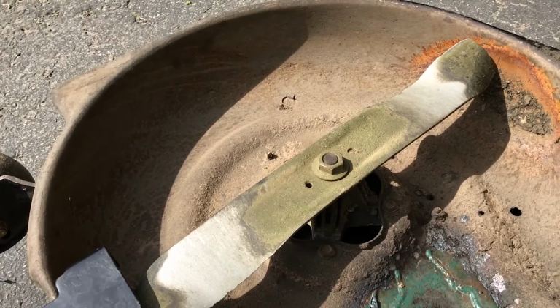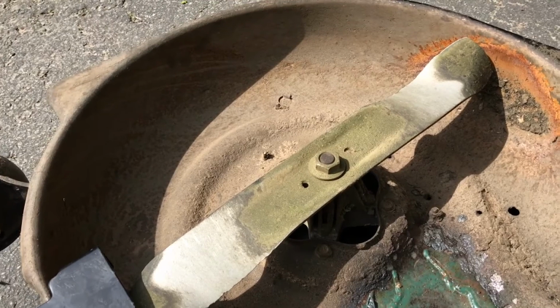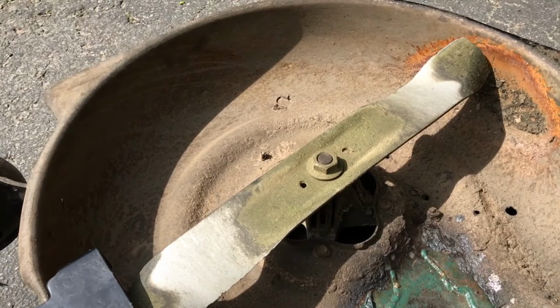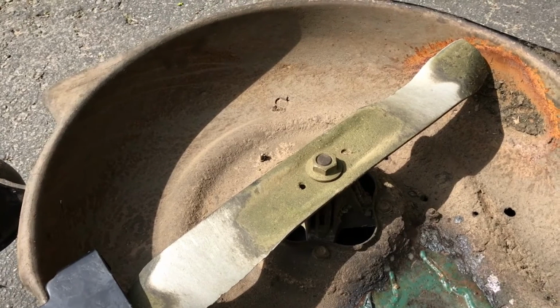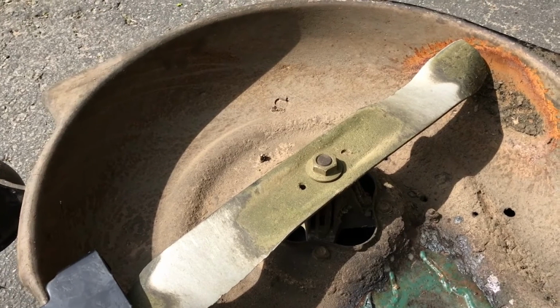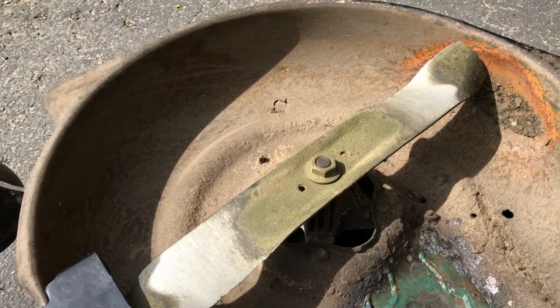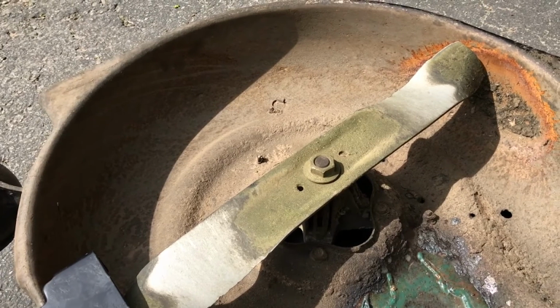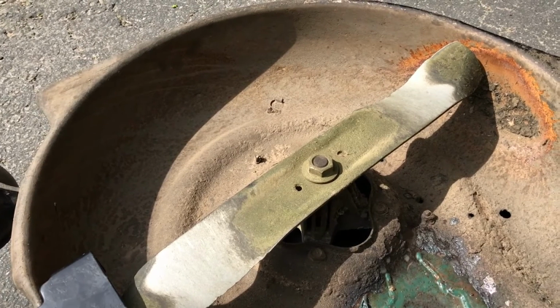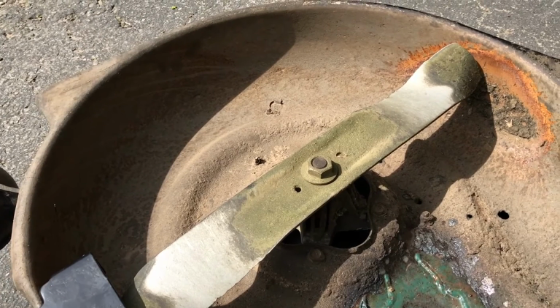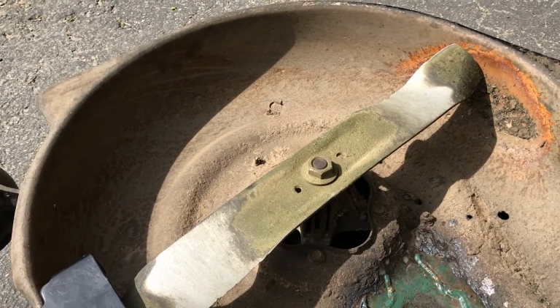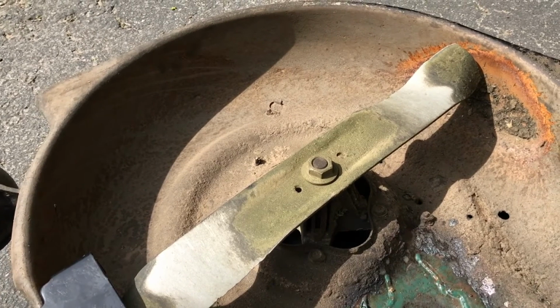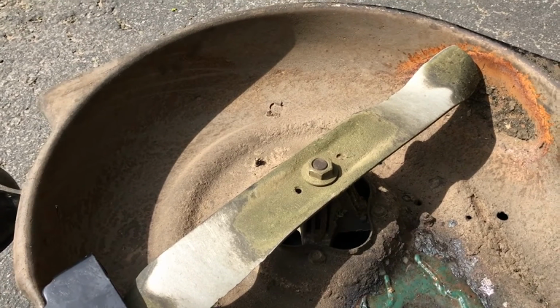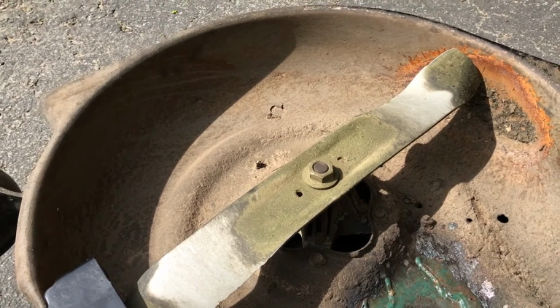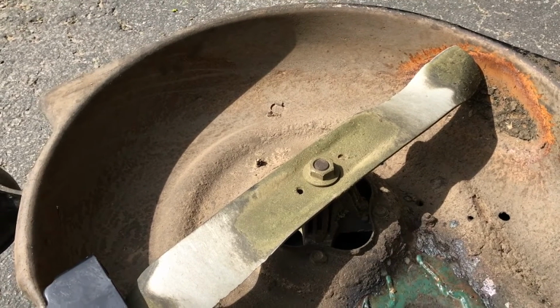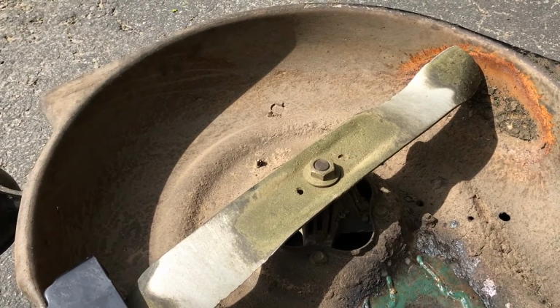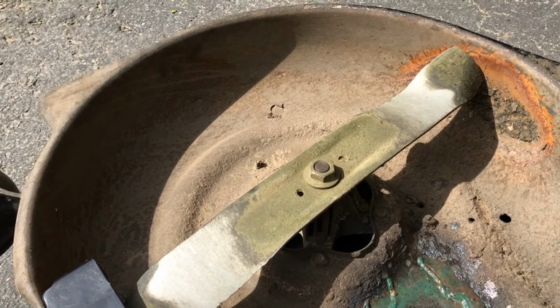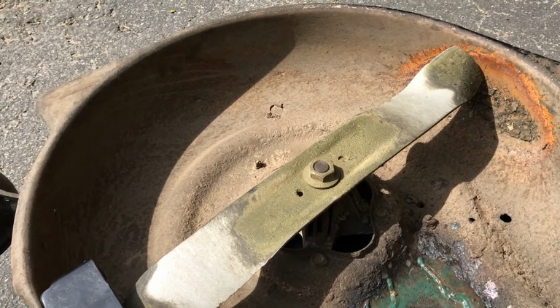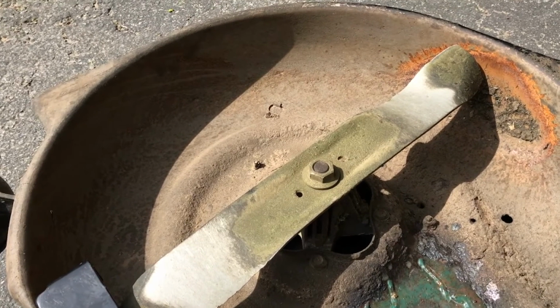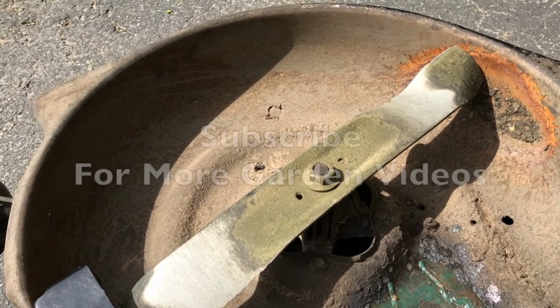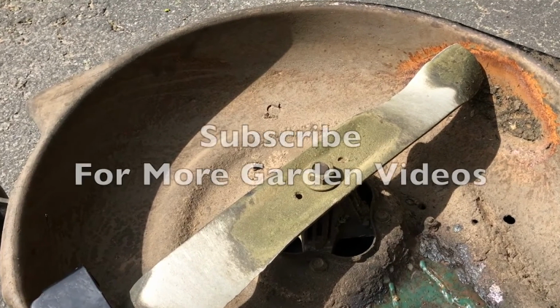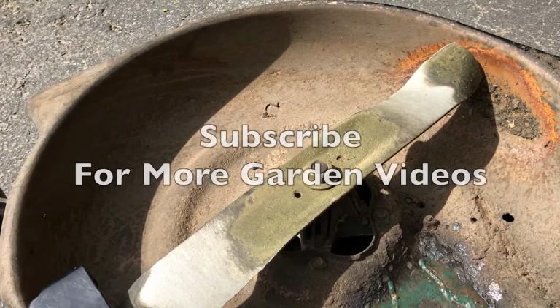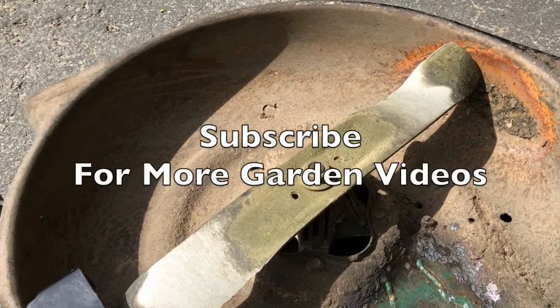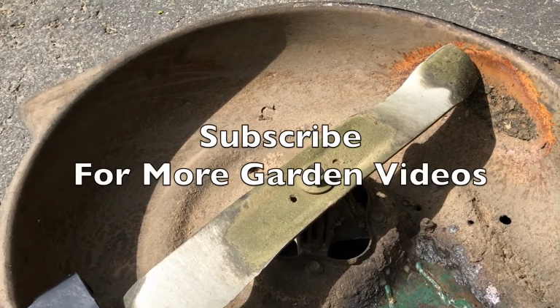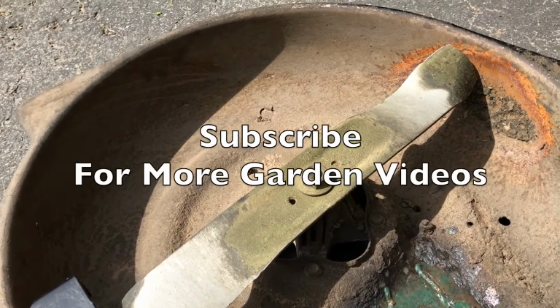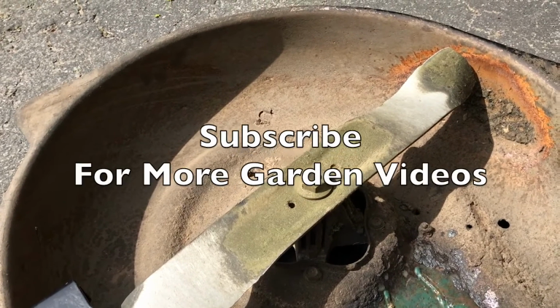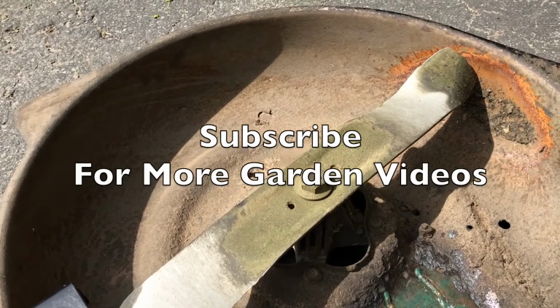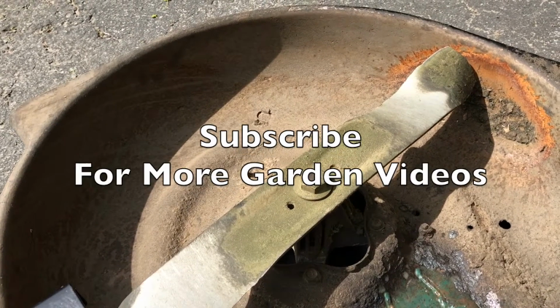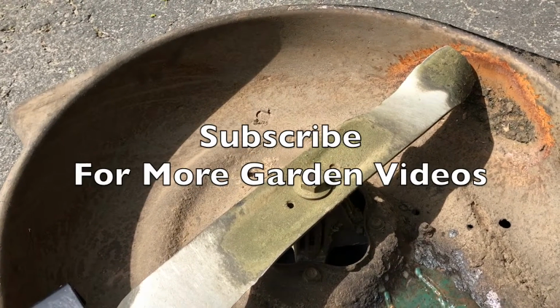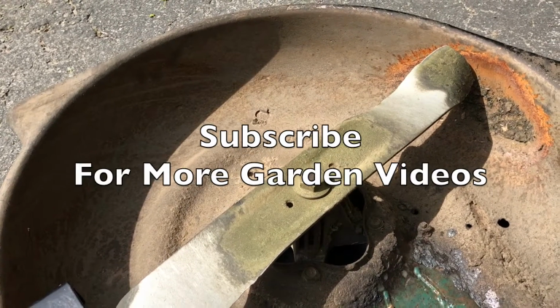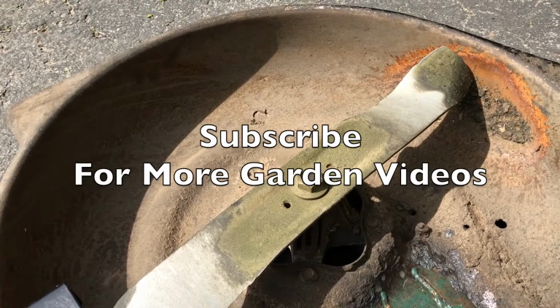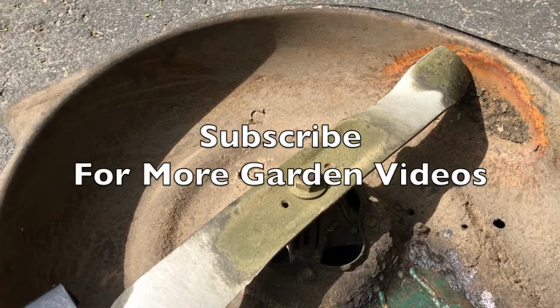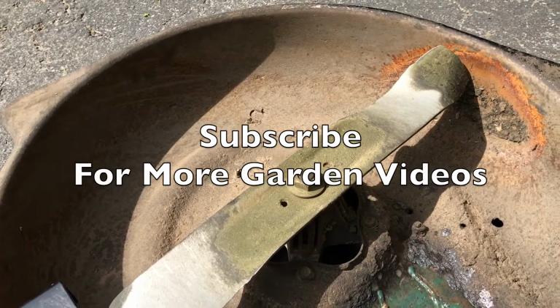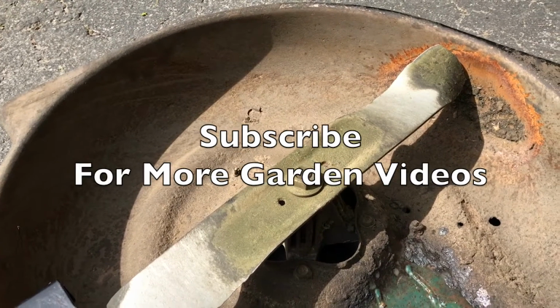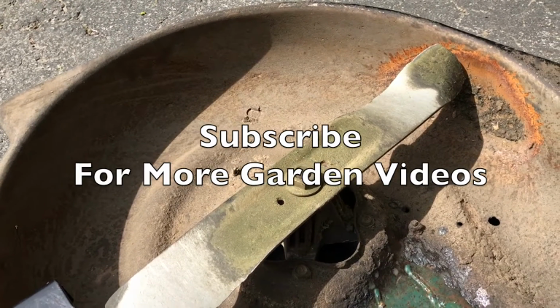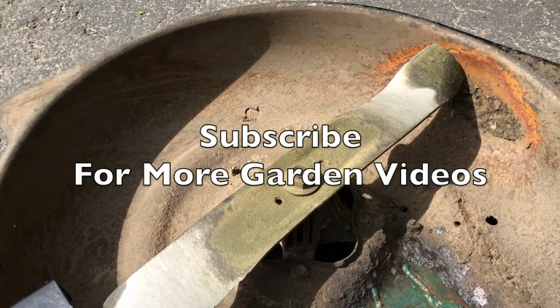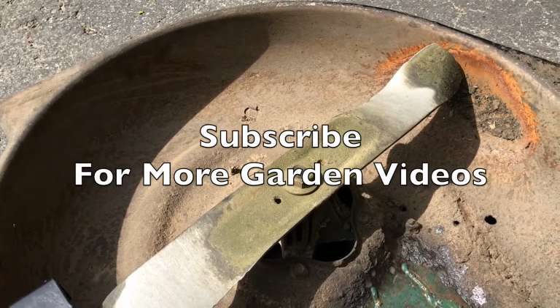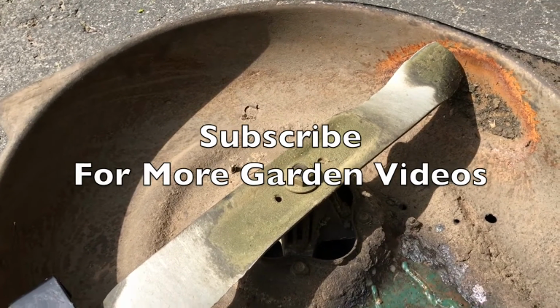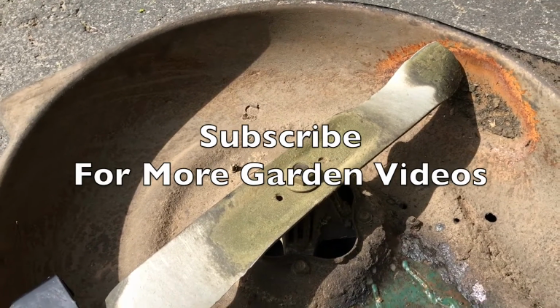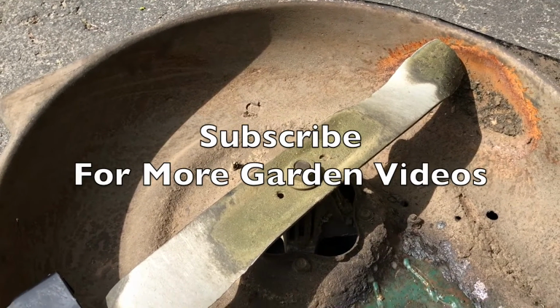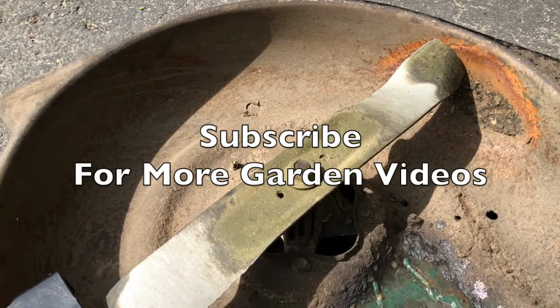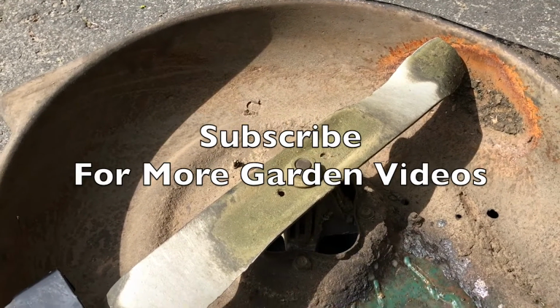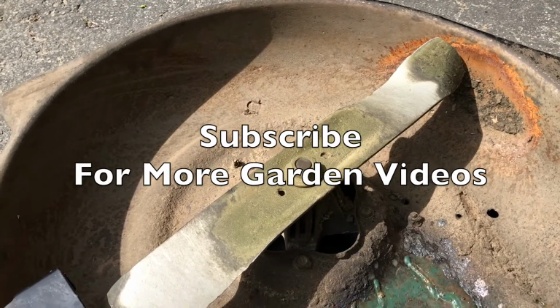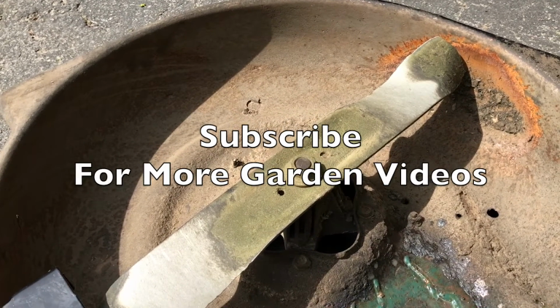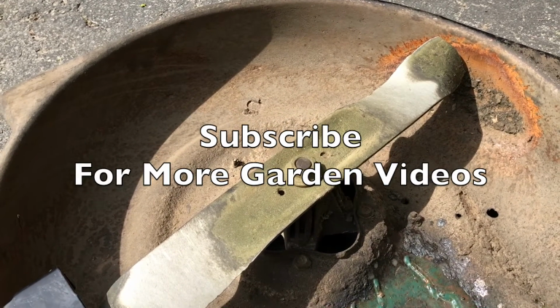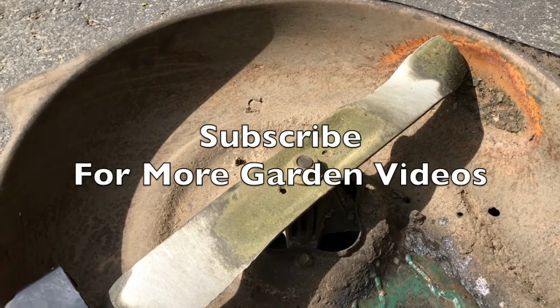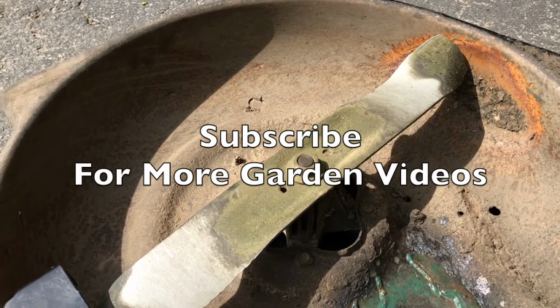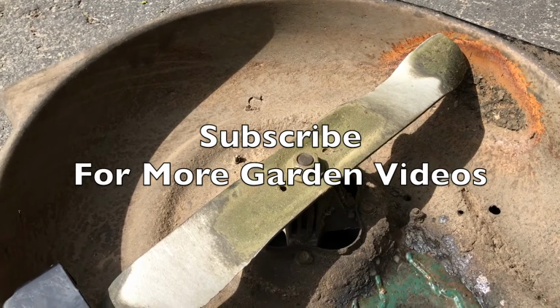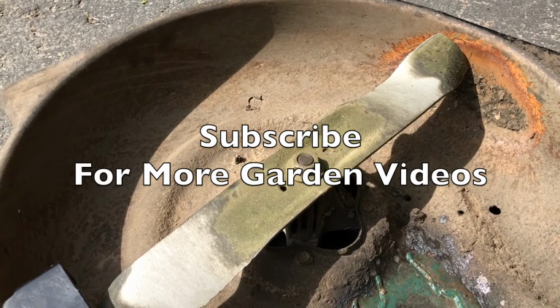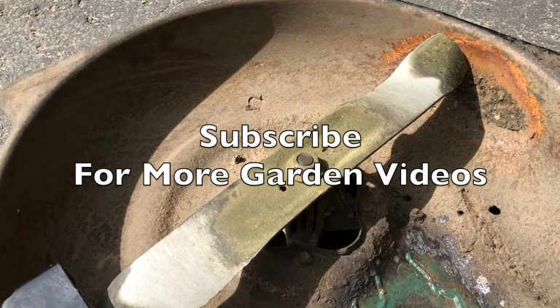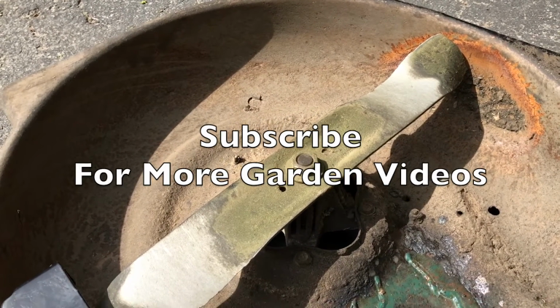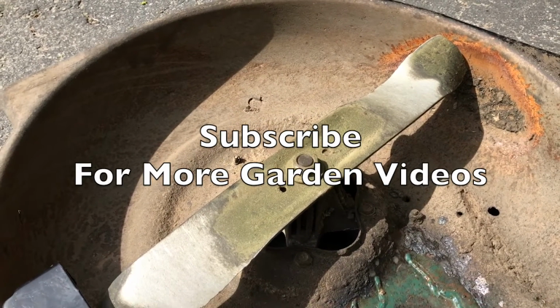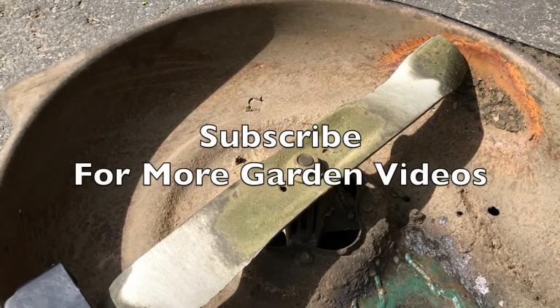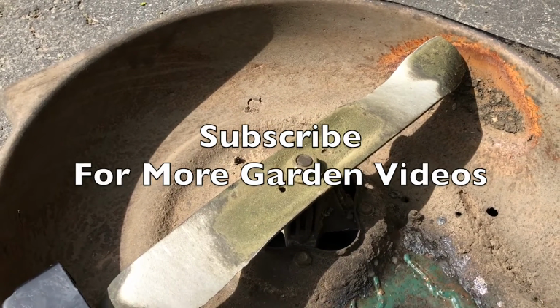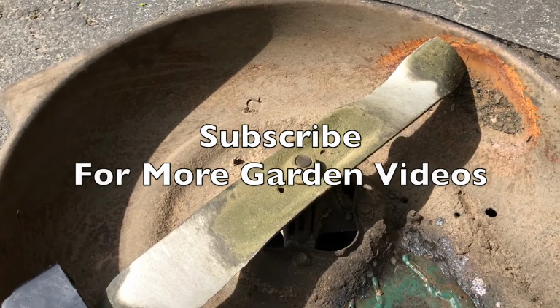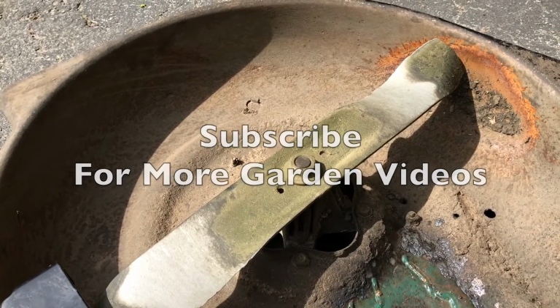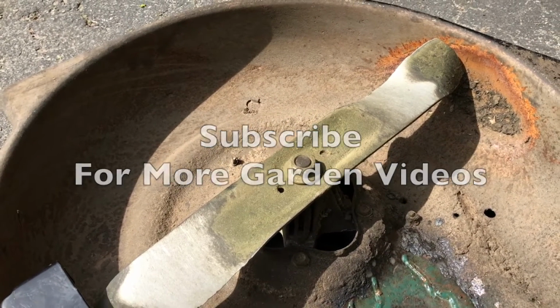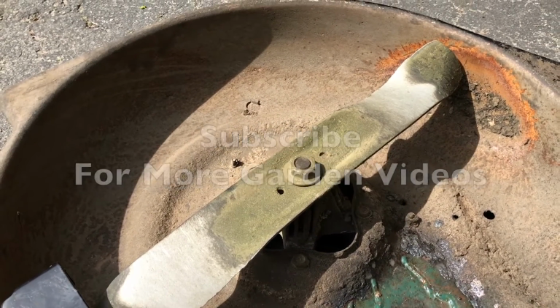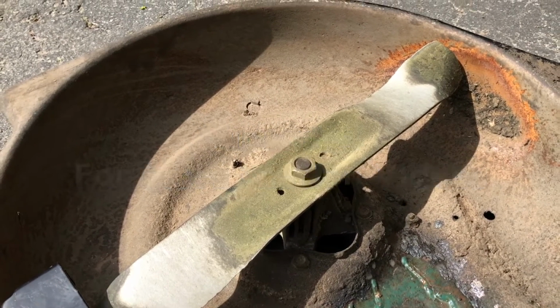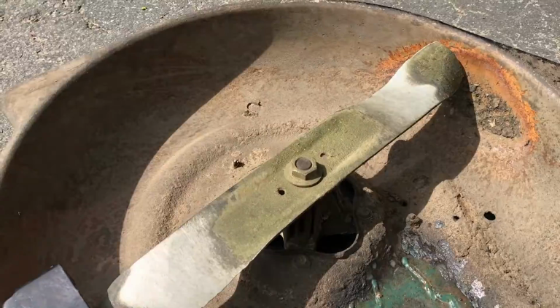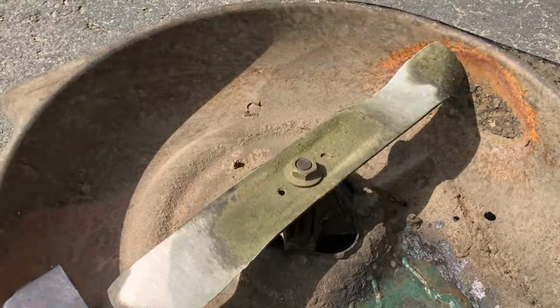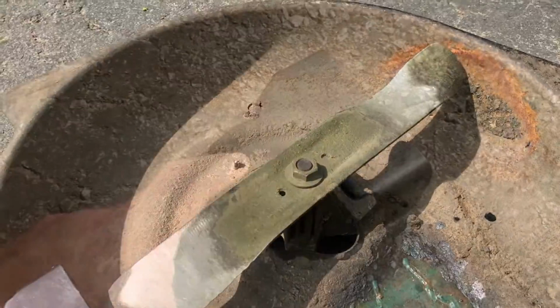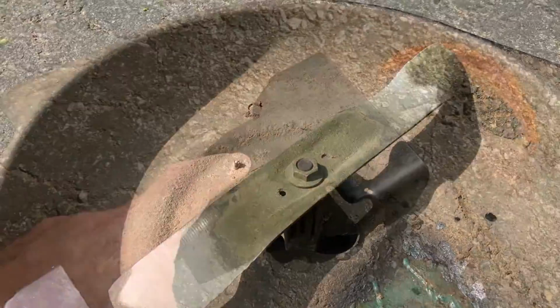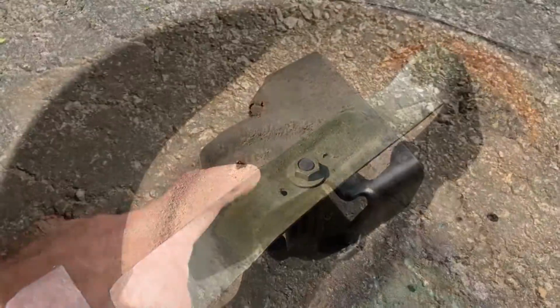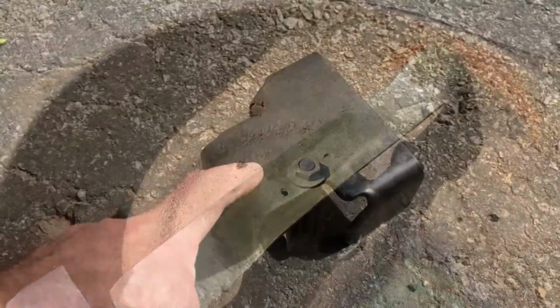So that's how you remove a lawnmower blade. If you found this tip useful, please do subscribe for many more great gardening tips this summer.